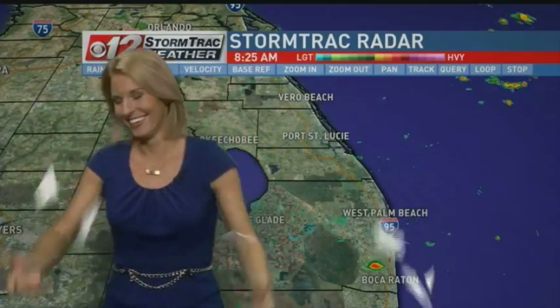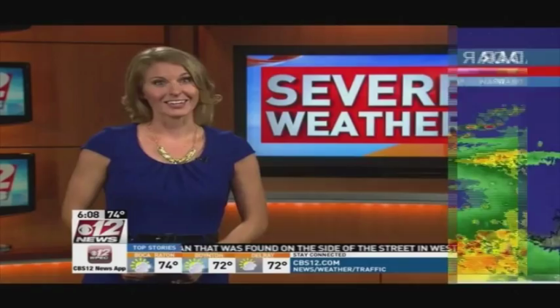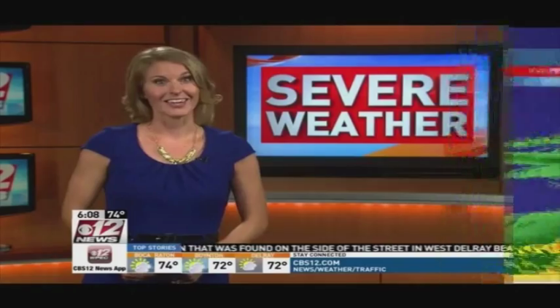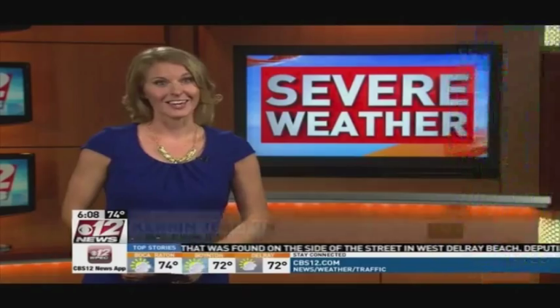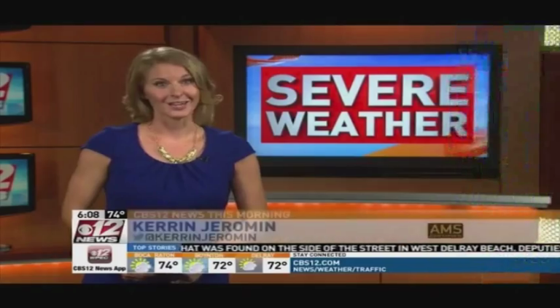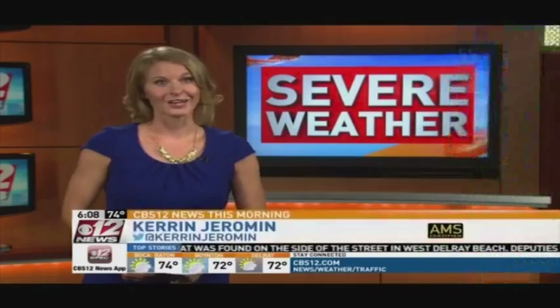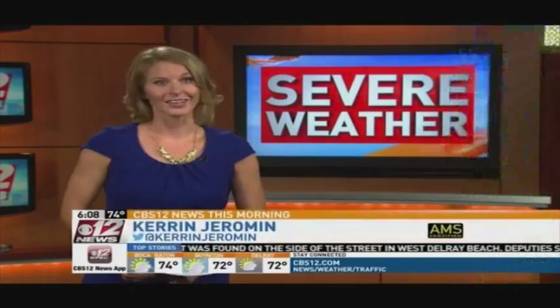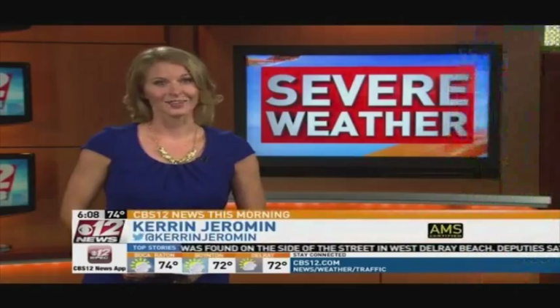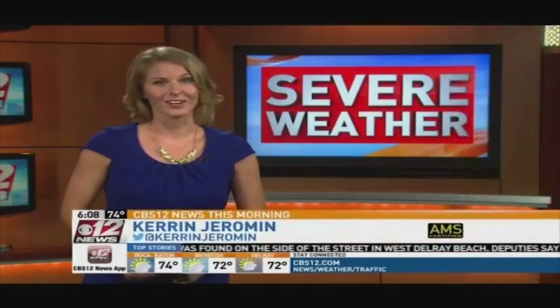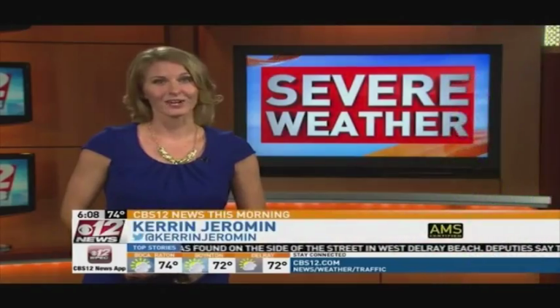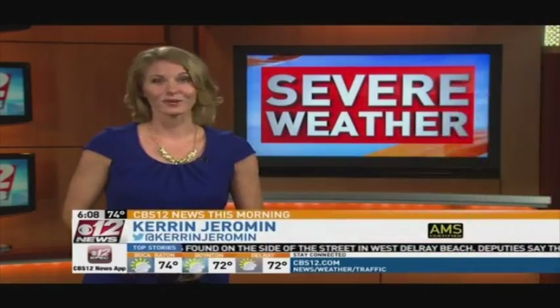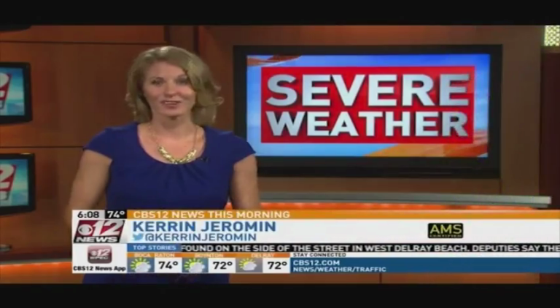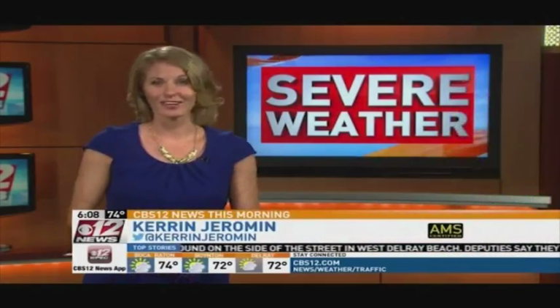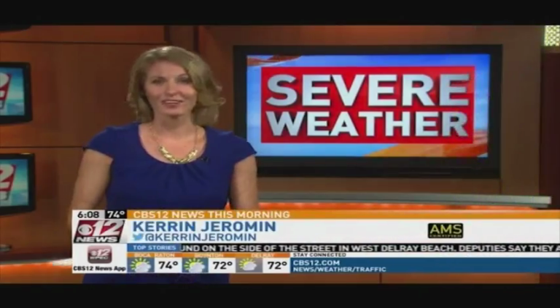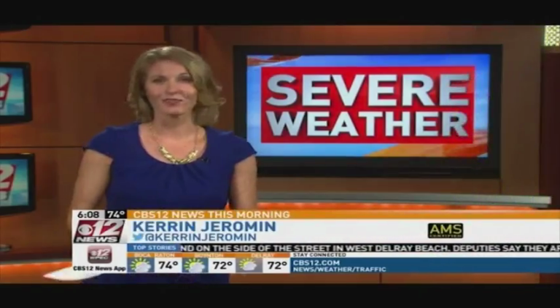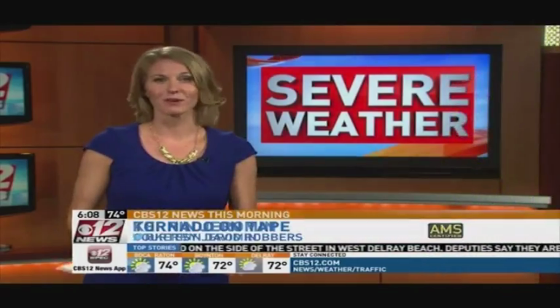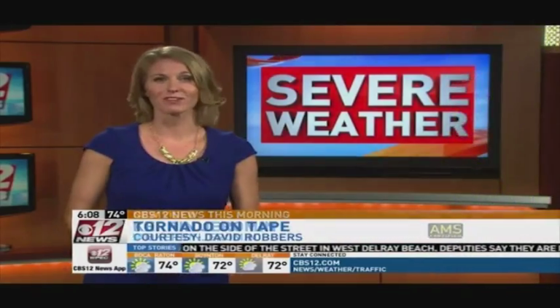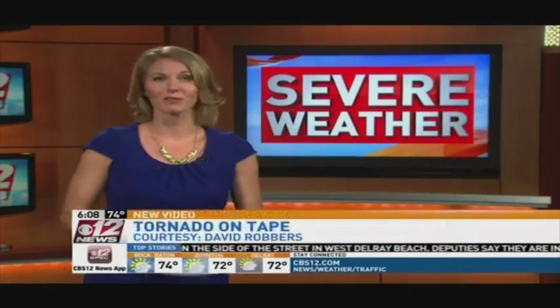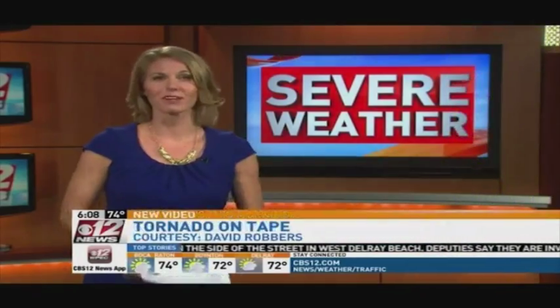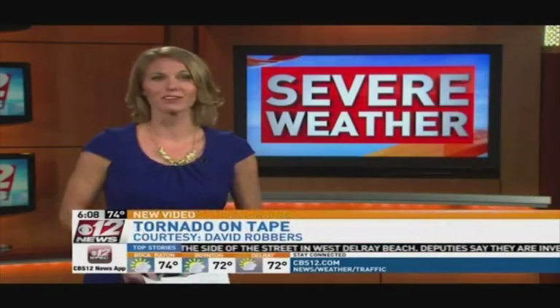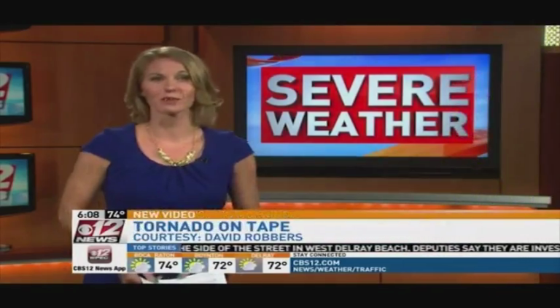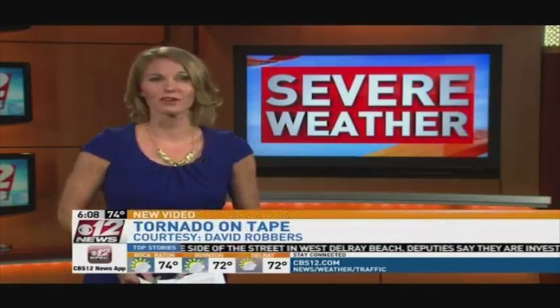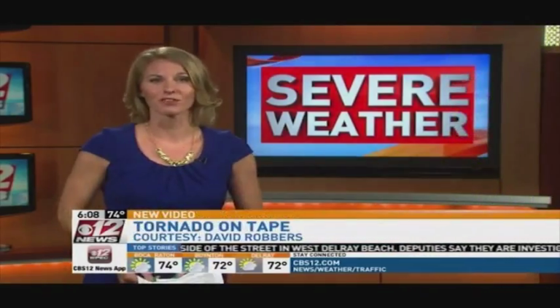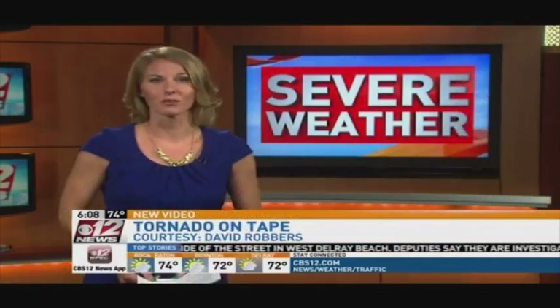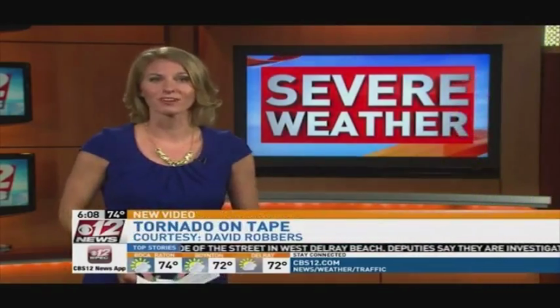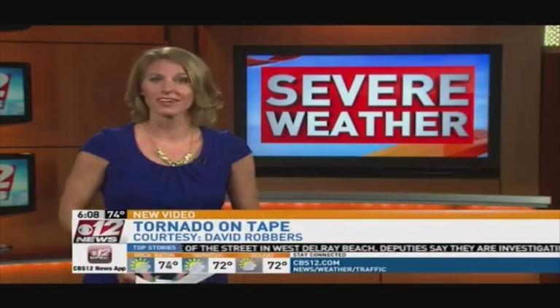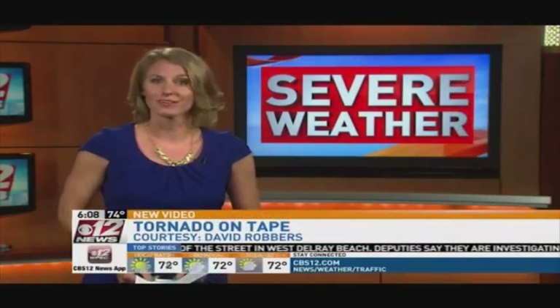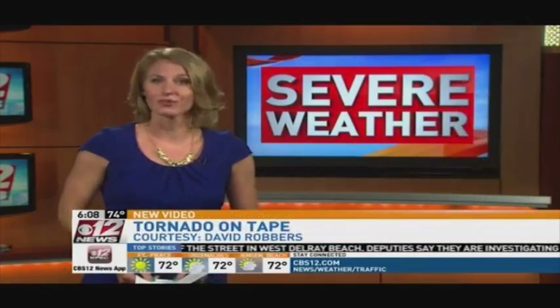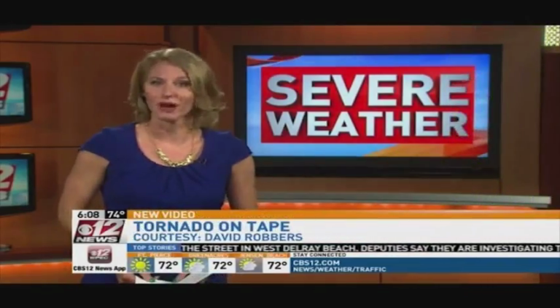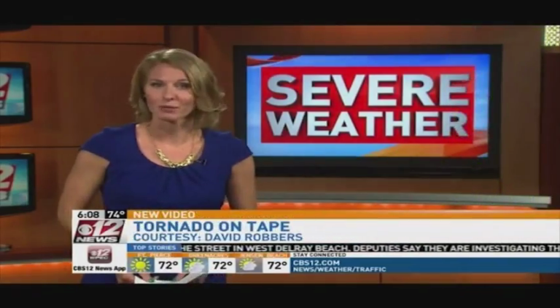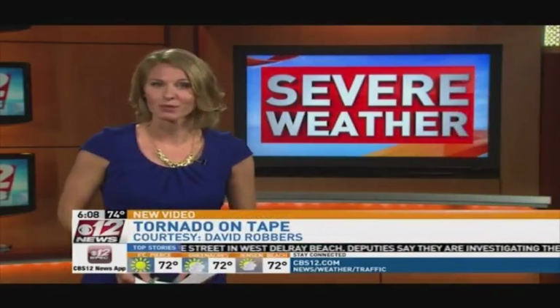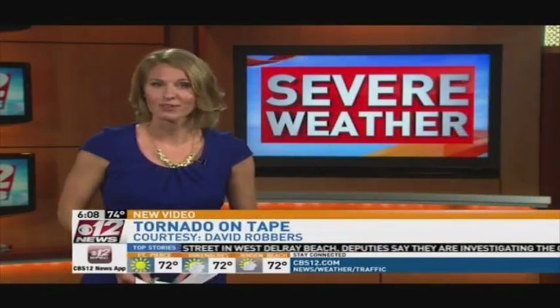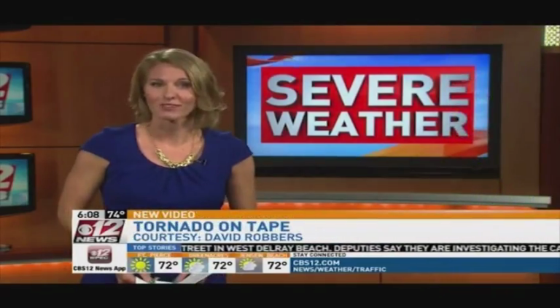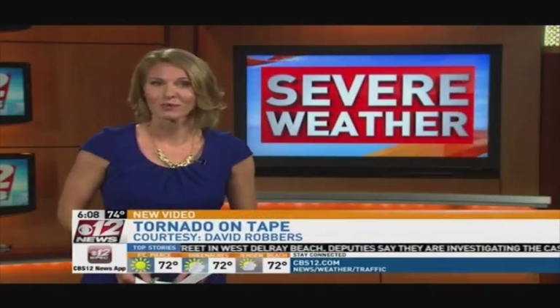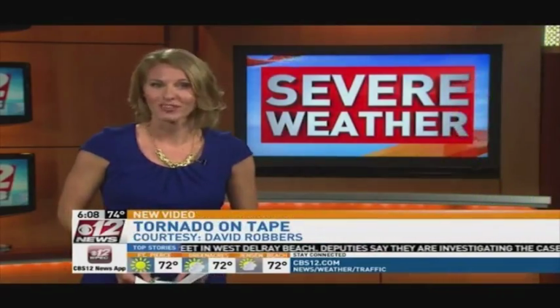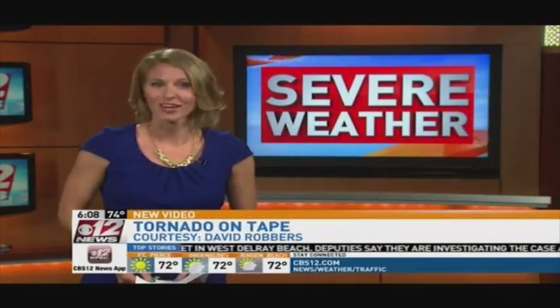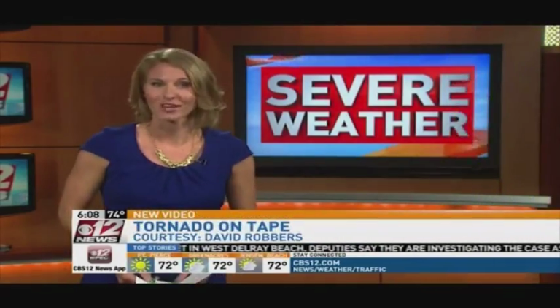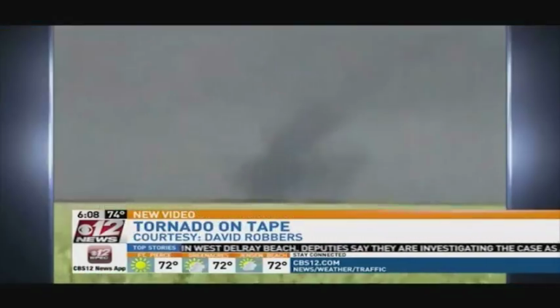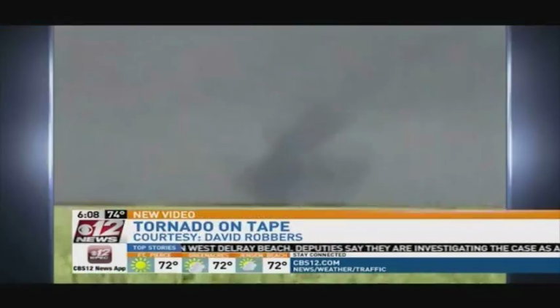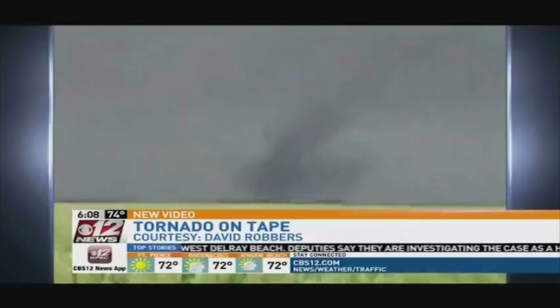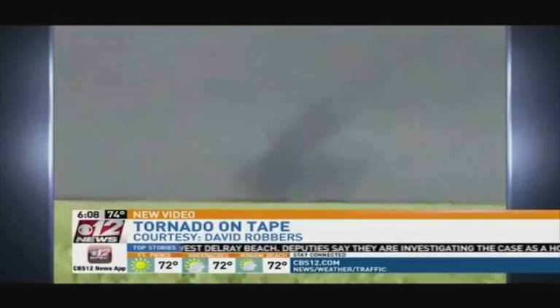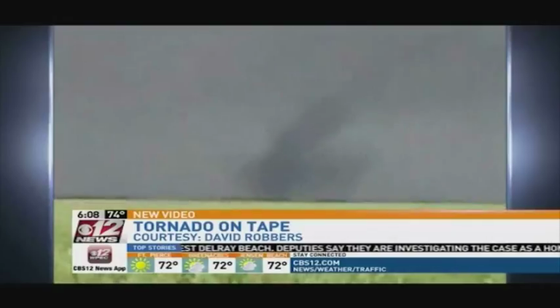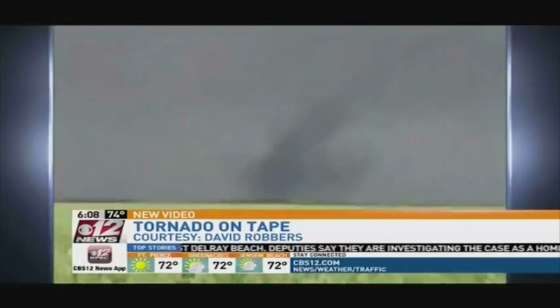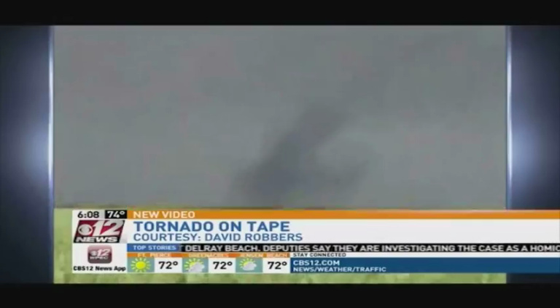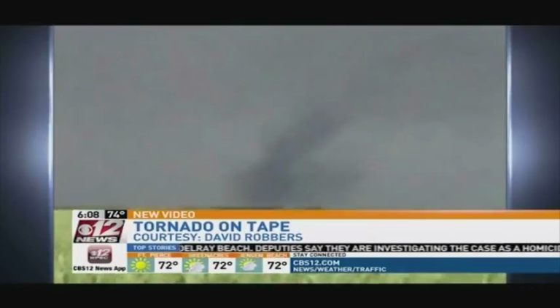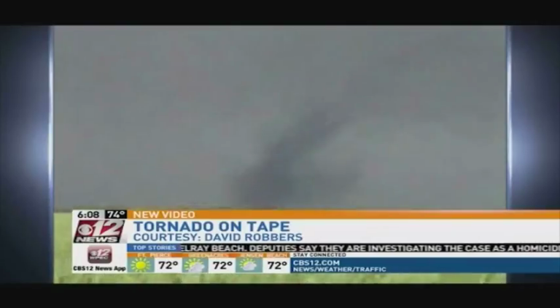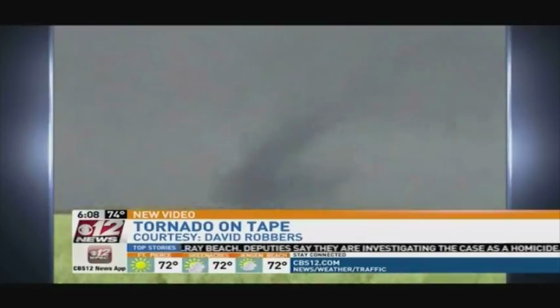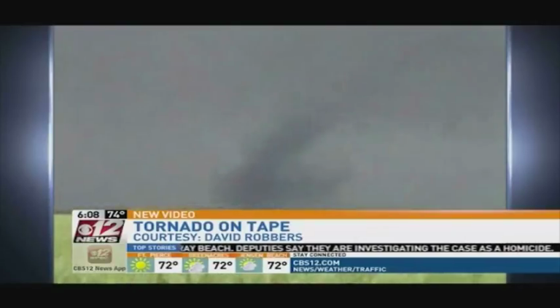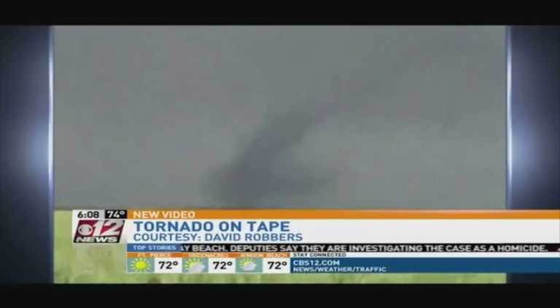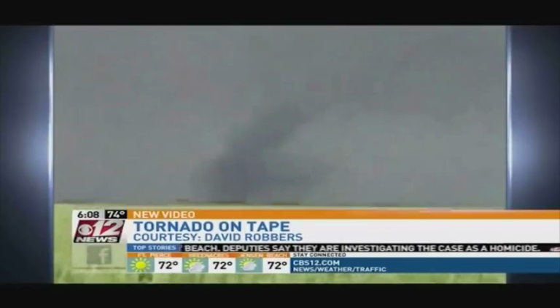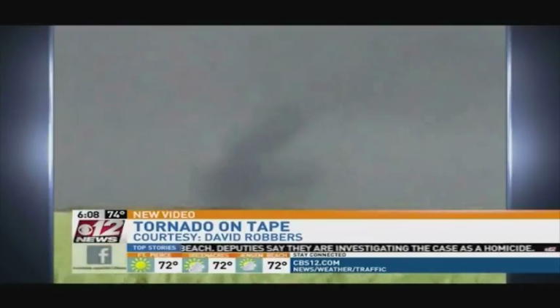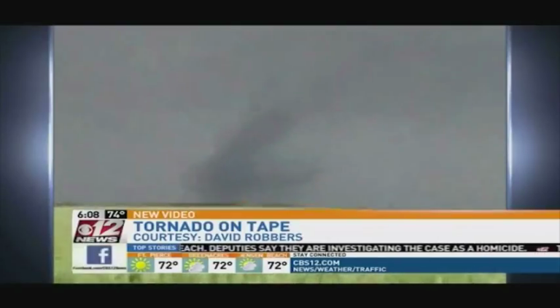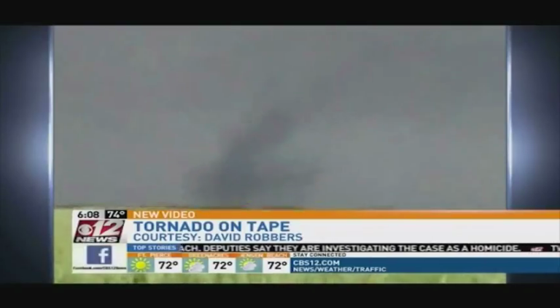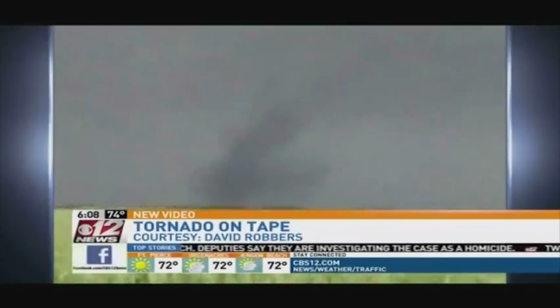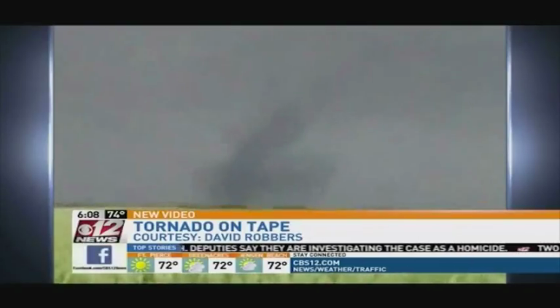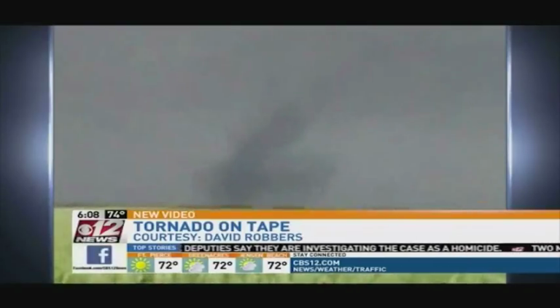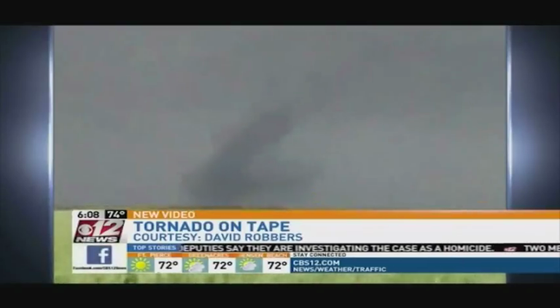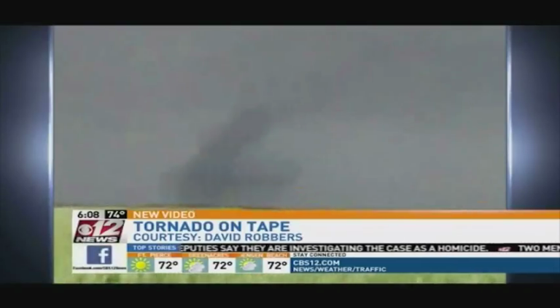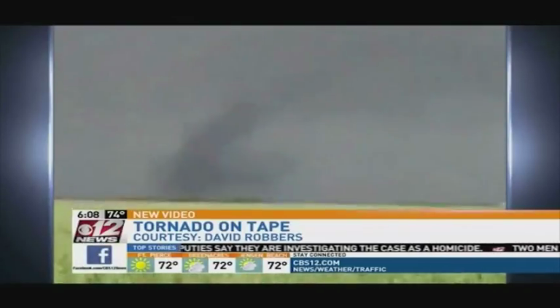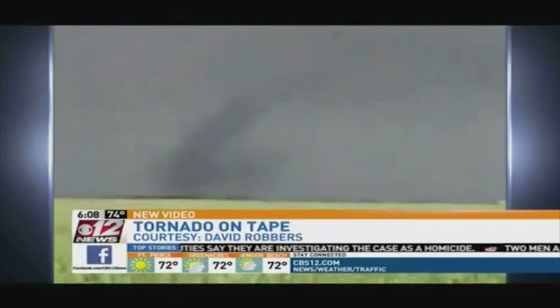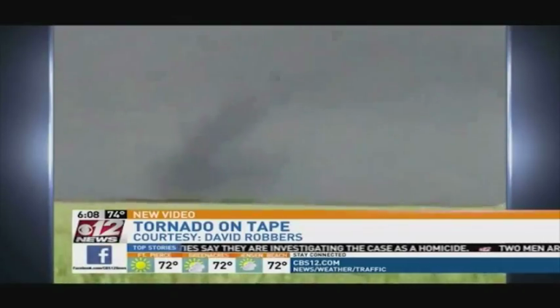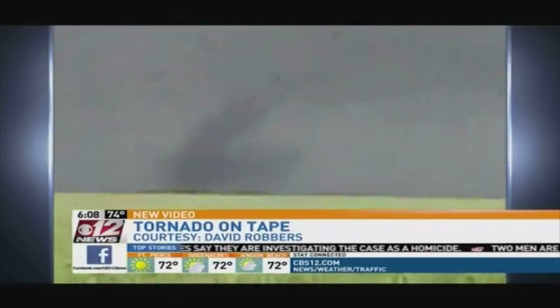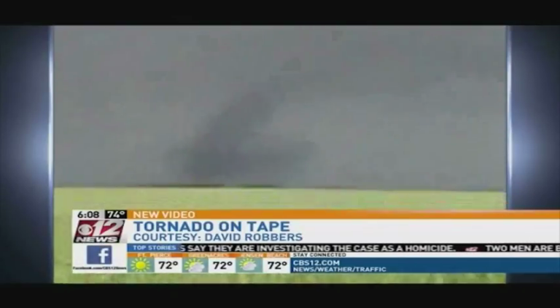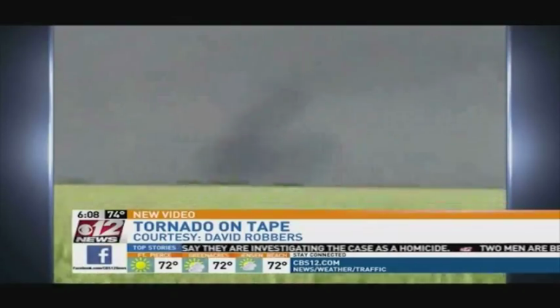Take a look at this video. It was sent in from our CBS 12 viewer, David Roberts. David, we thank you for this. As long as you capture it safely, we always want to see your video.